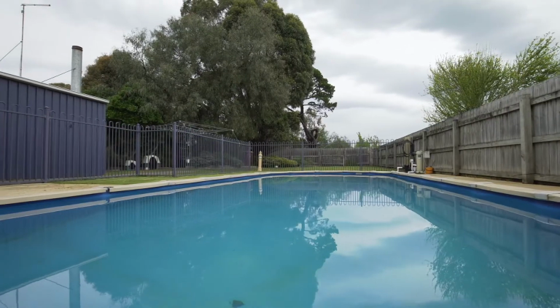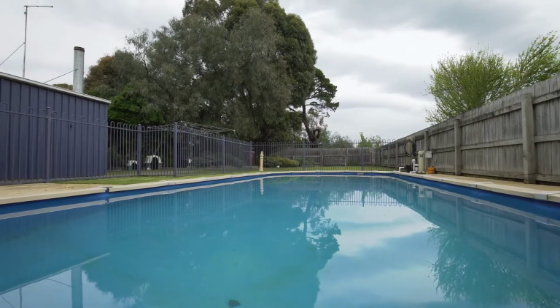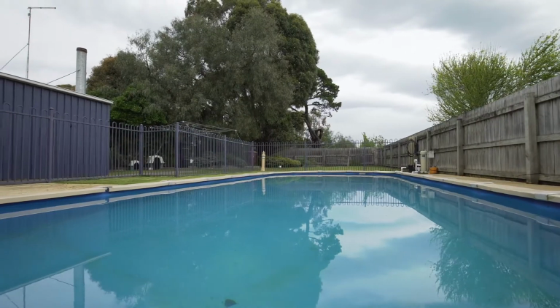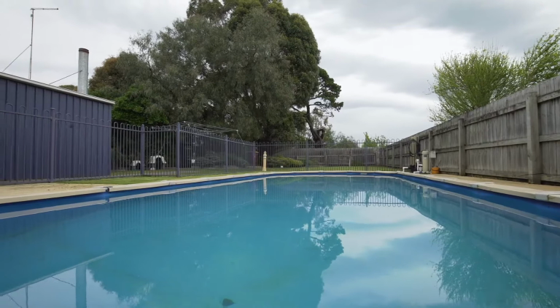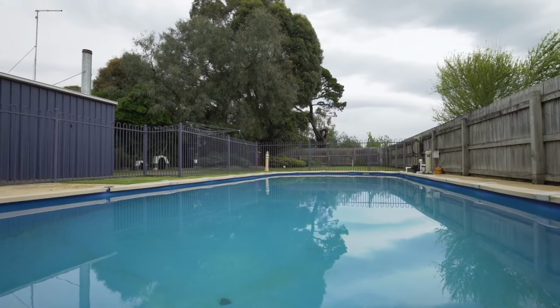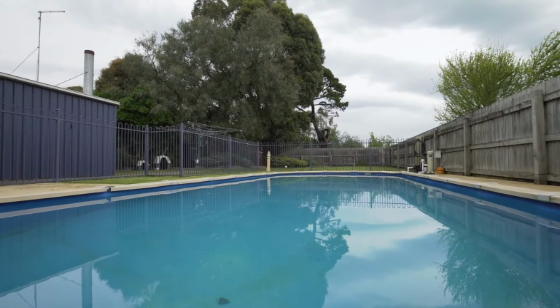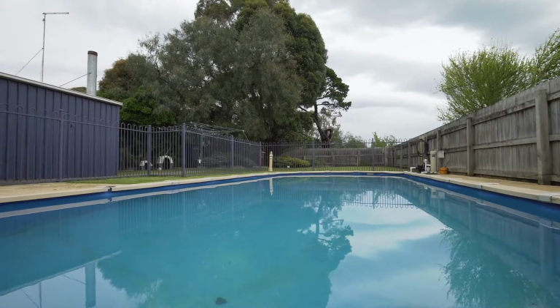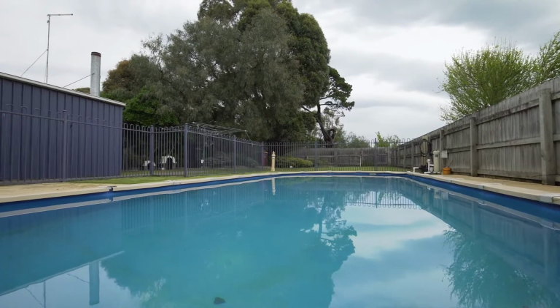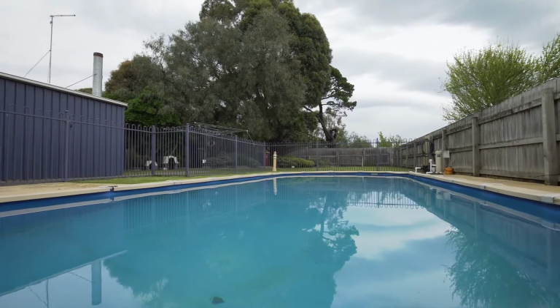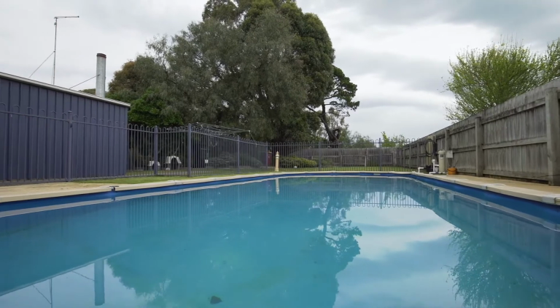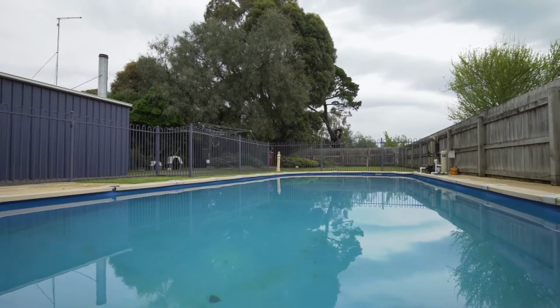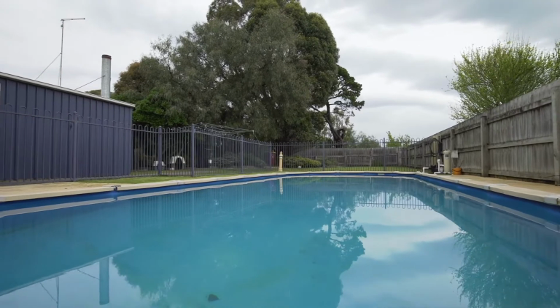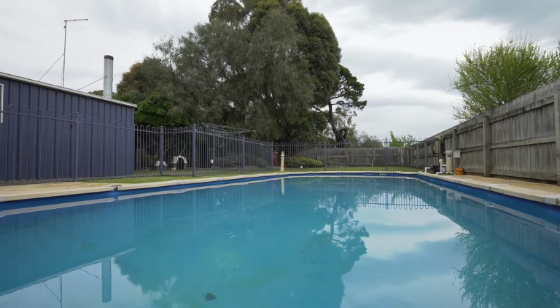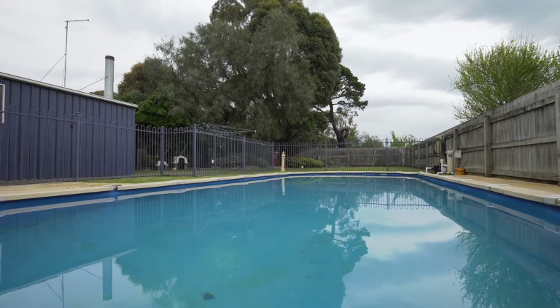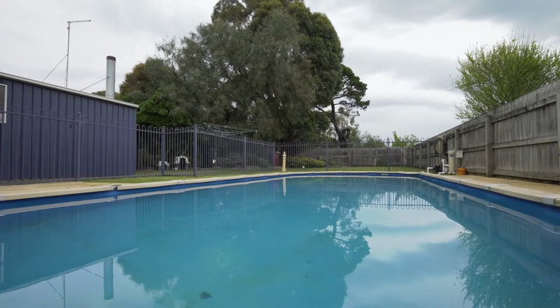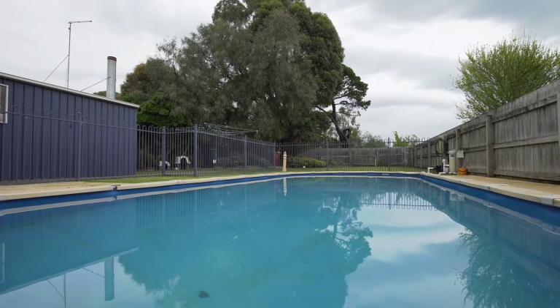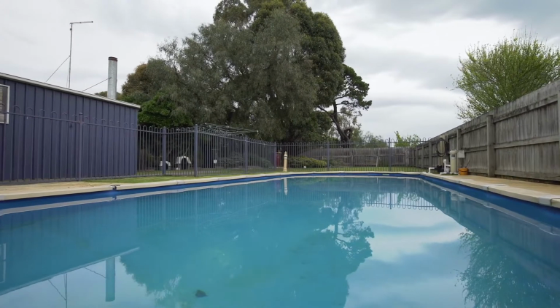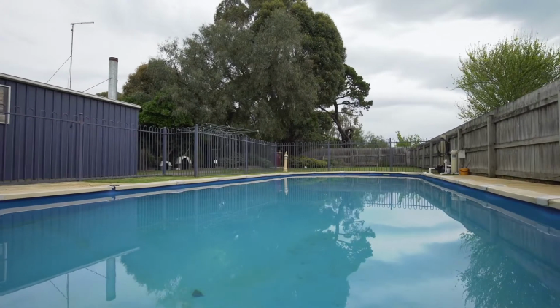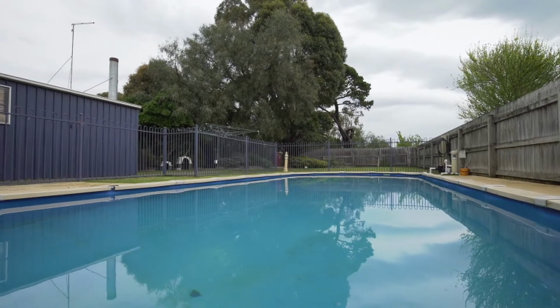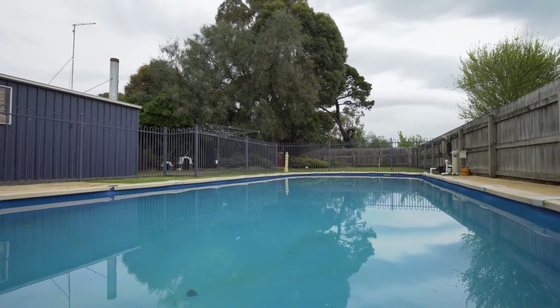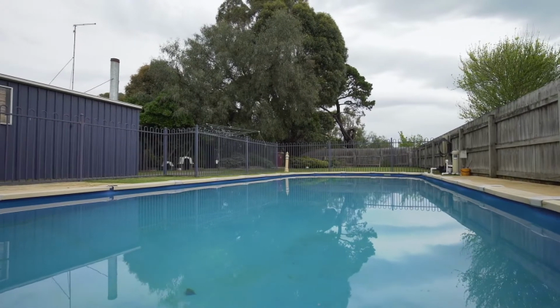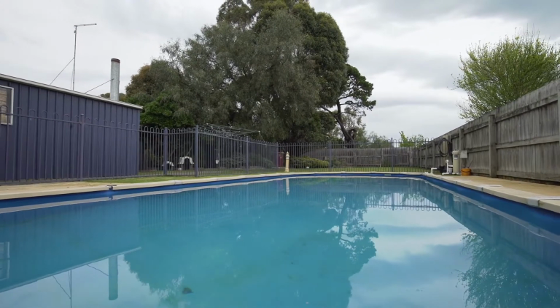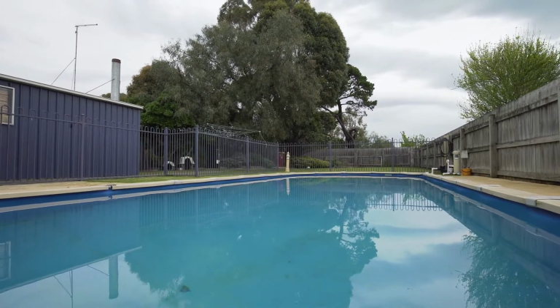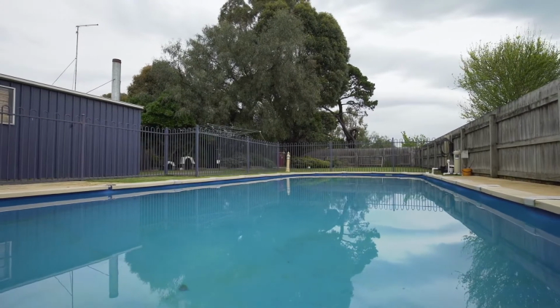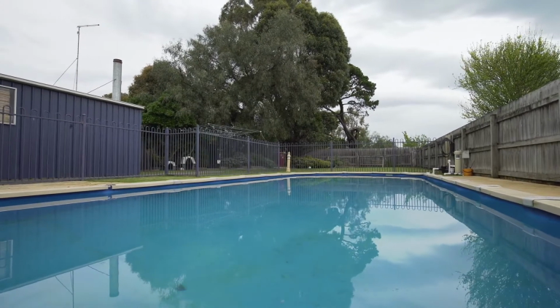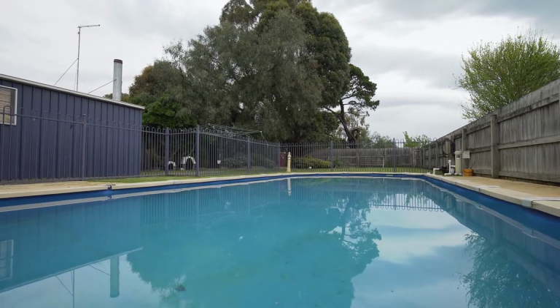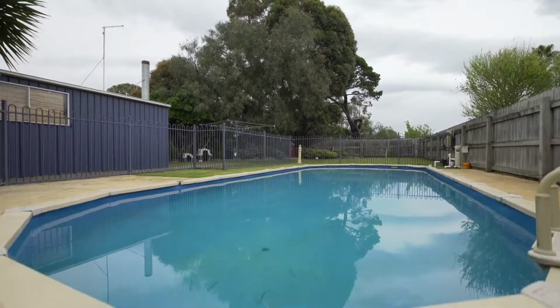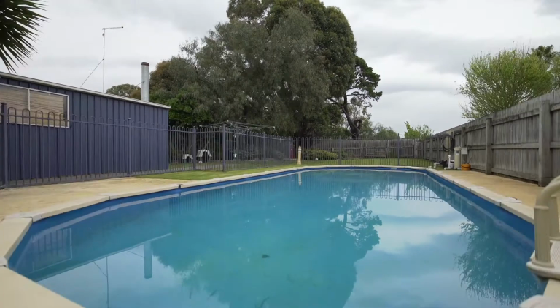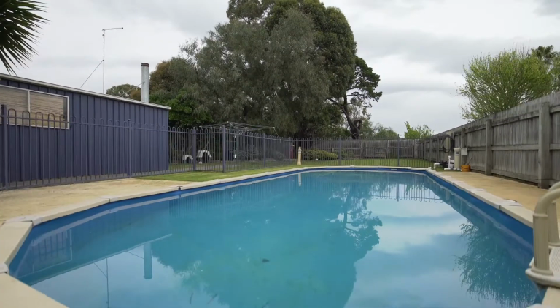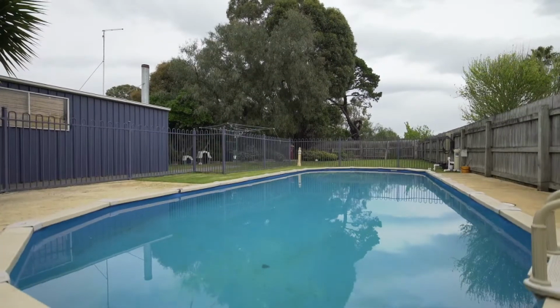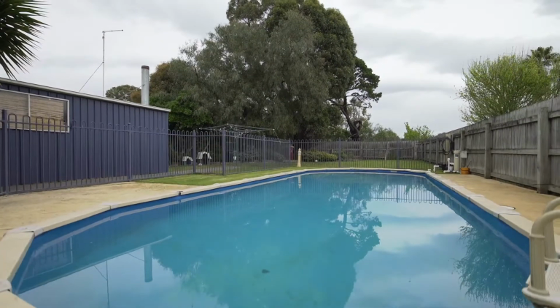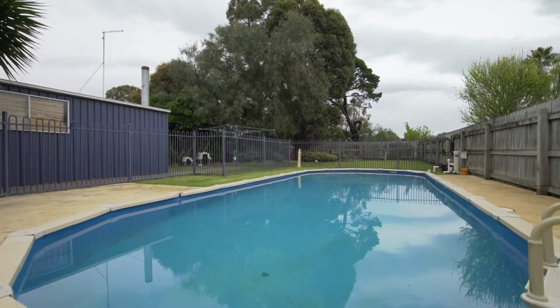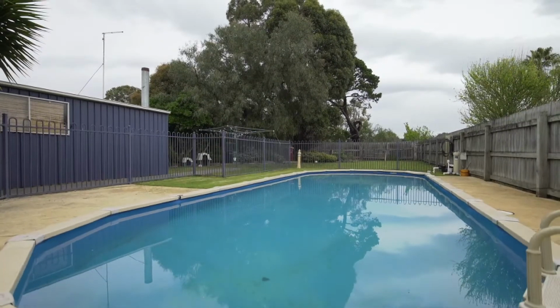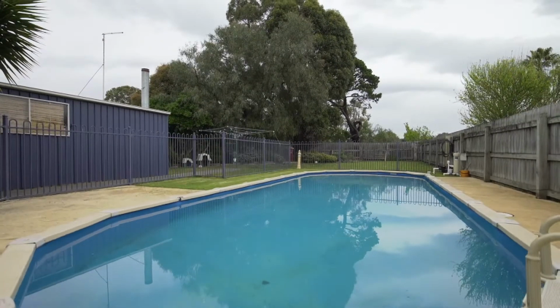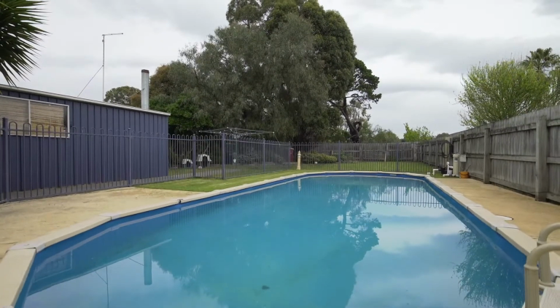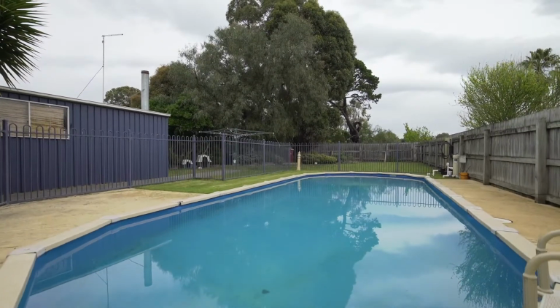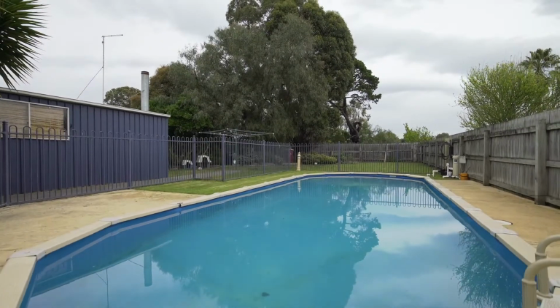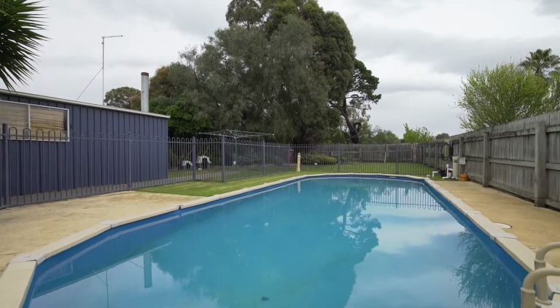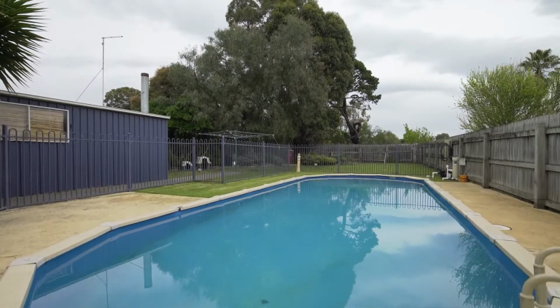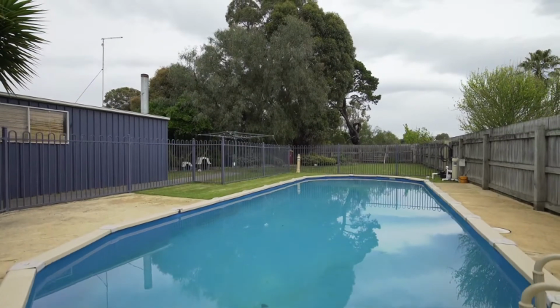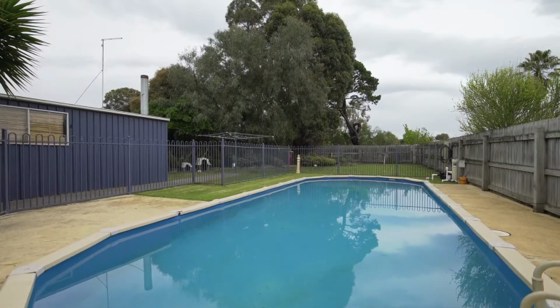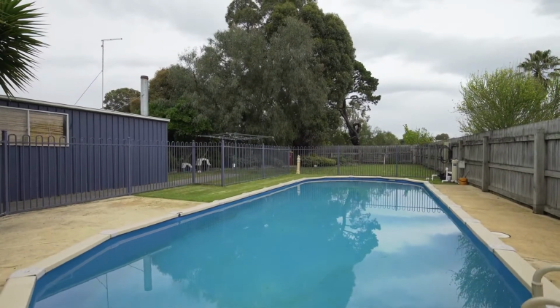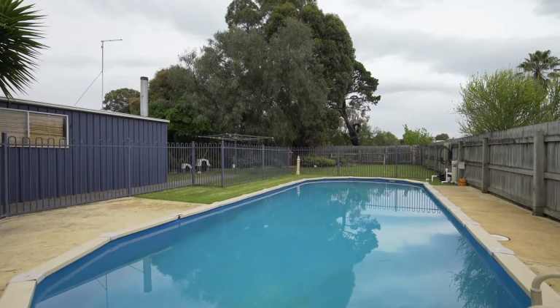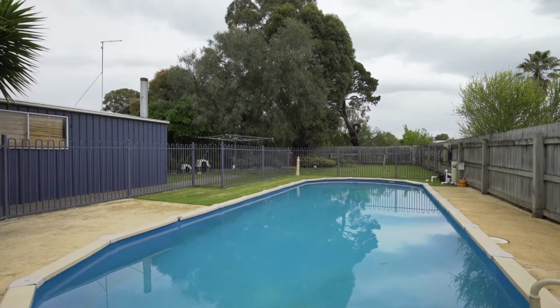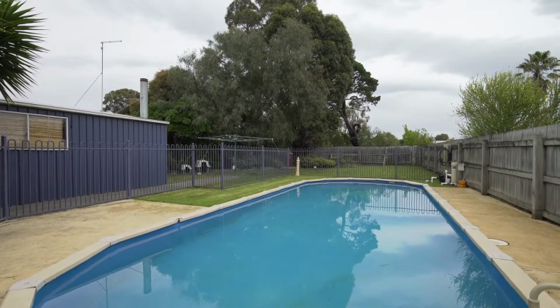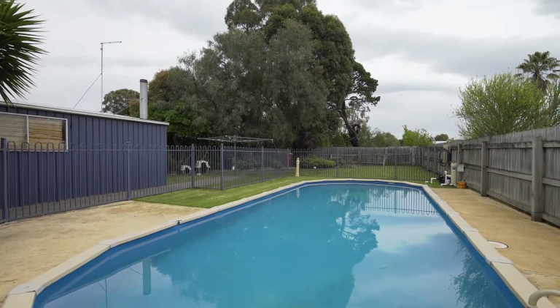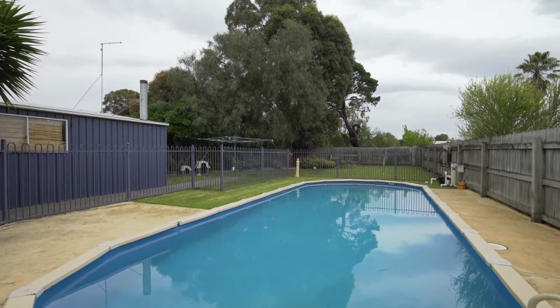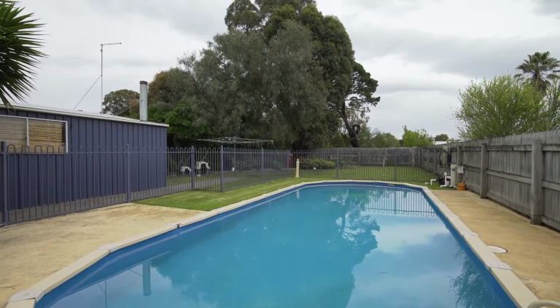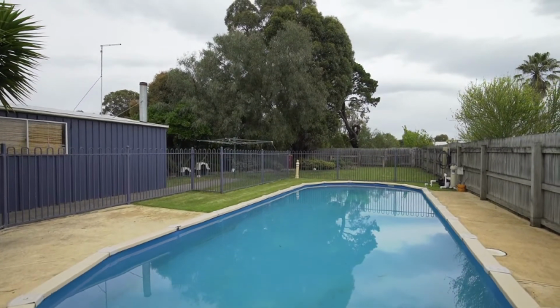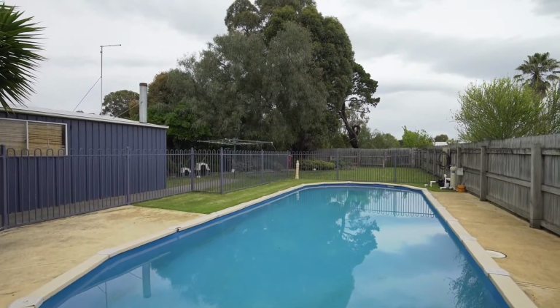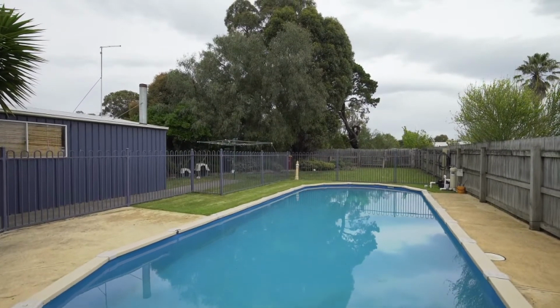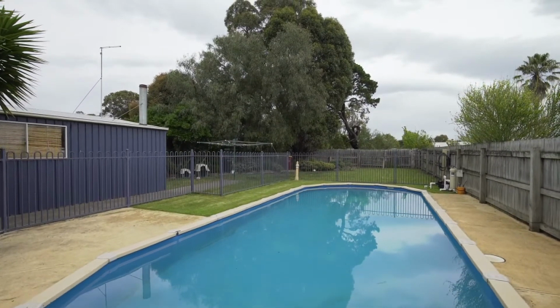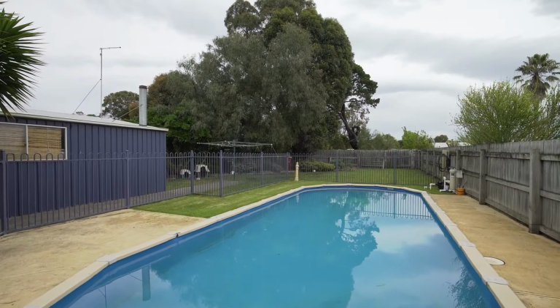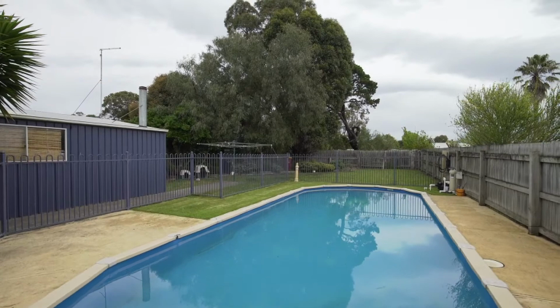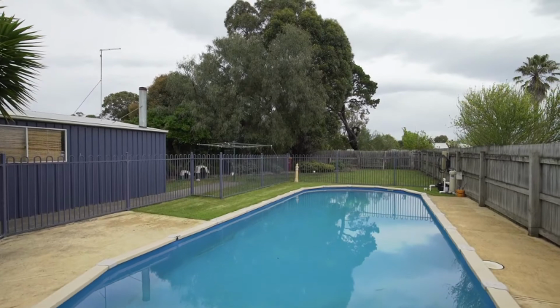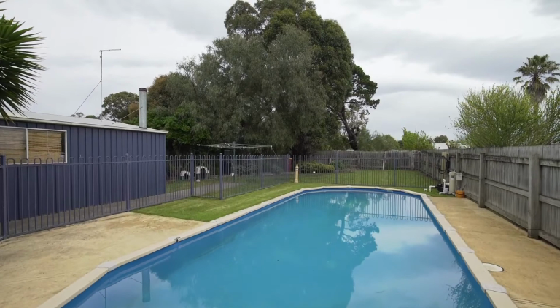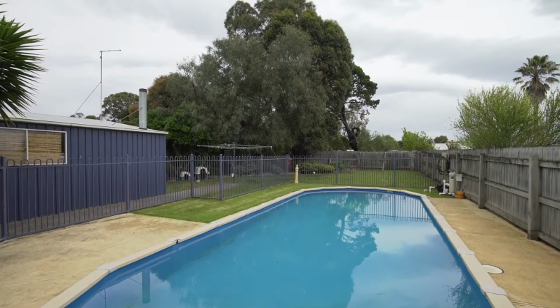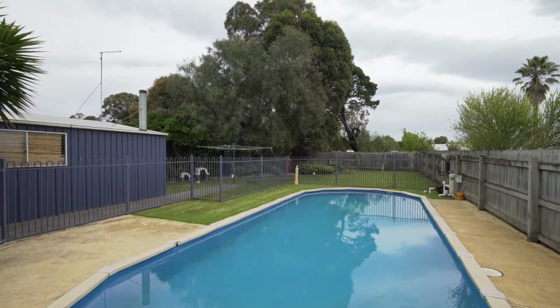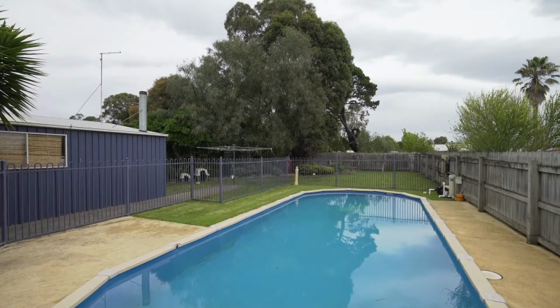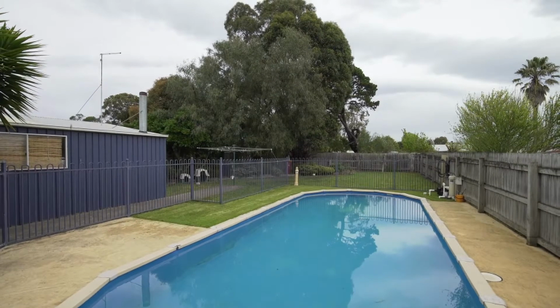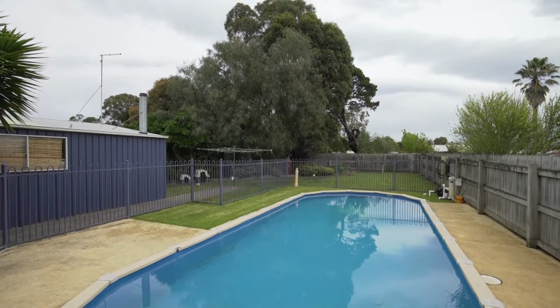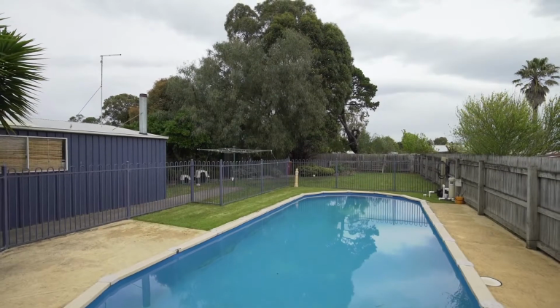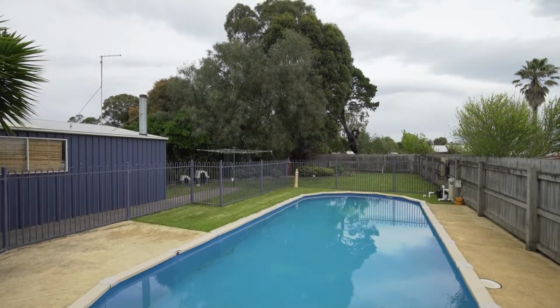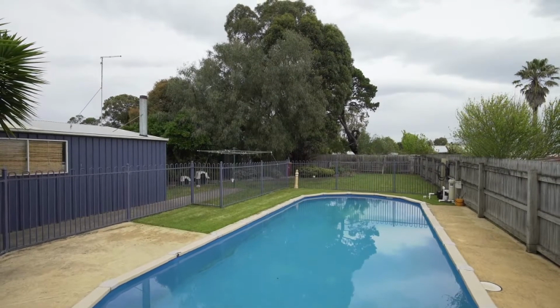For the investors, immediate income is guaranteed as this home is currently leased until April with good, reliable tenants in place.